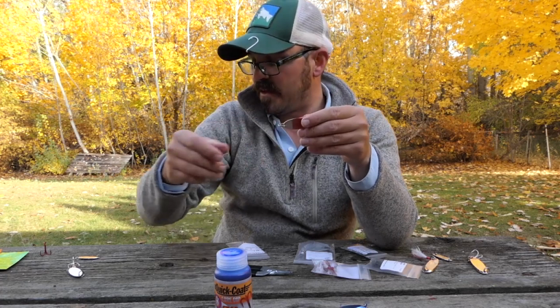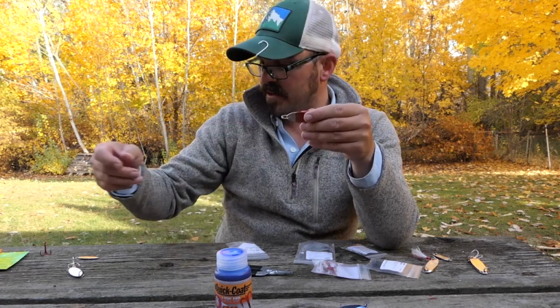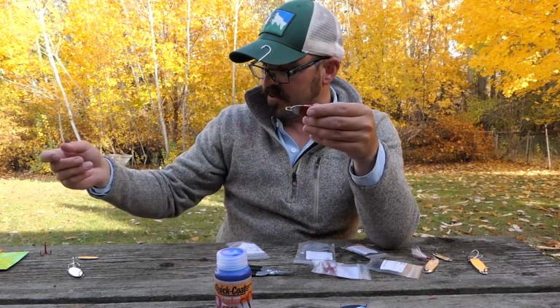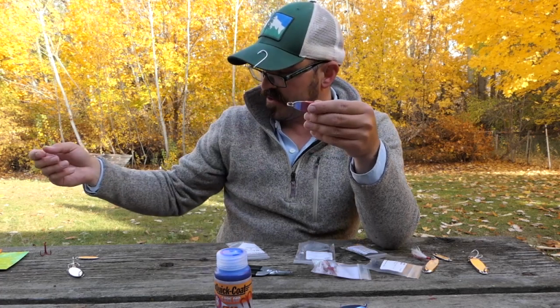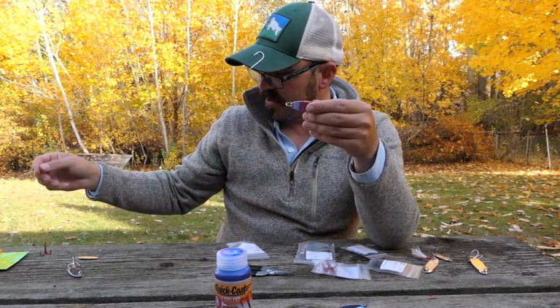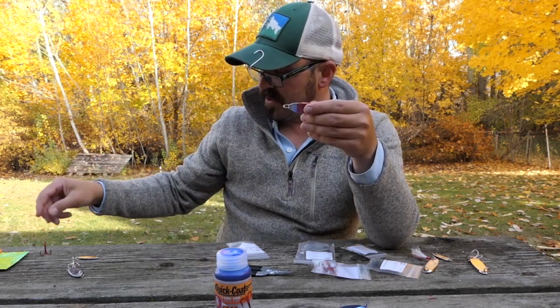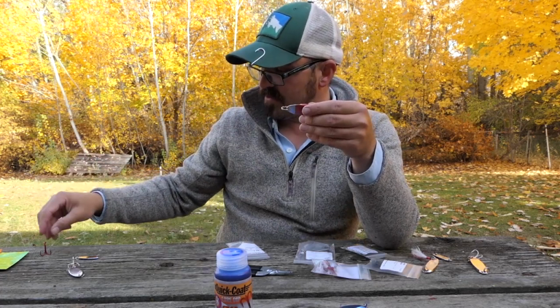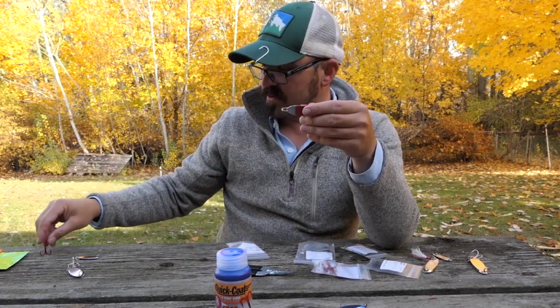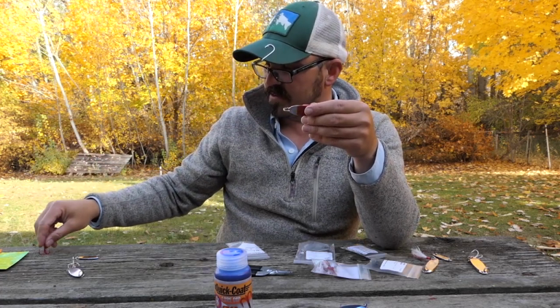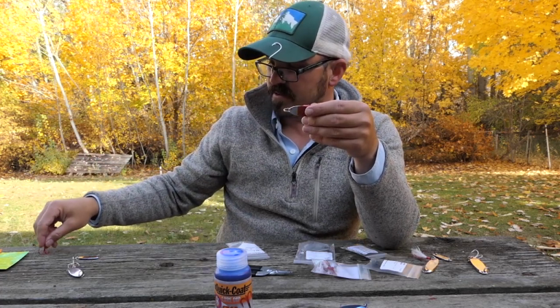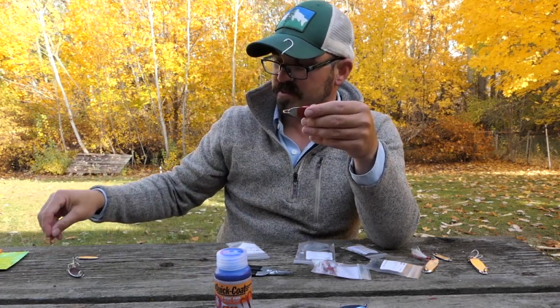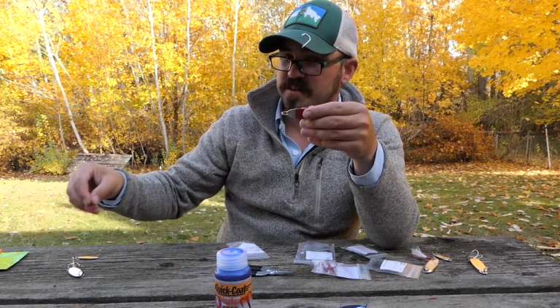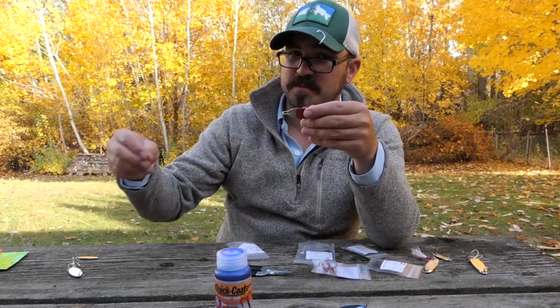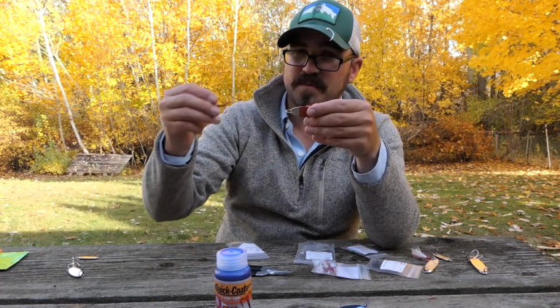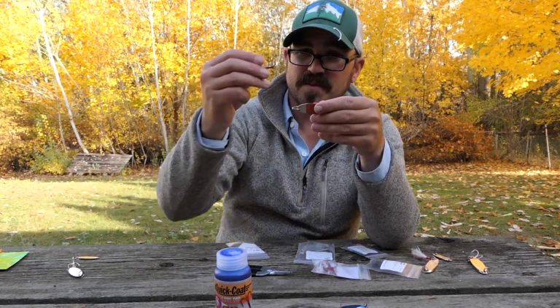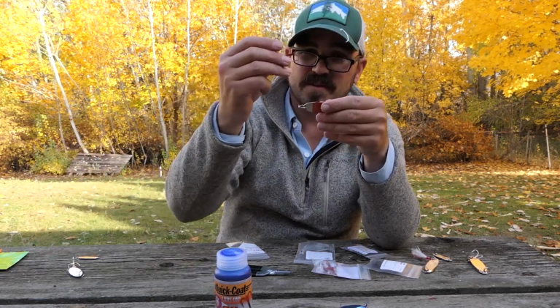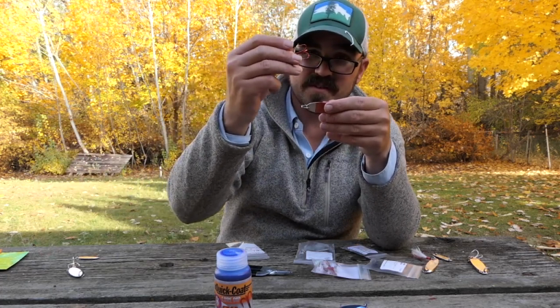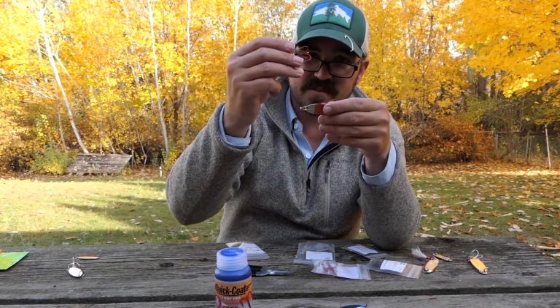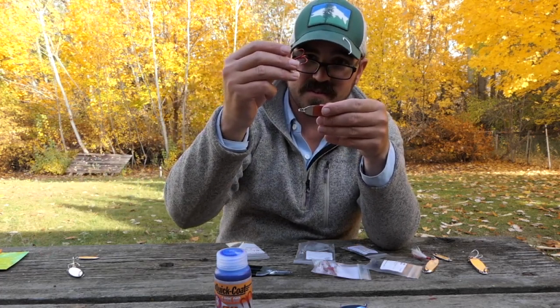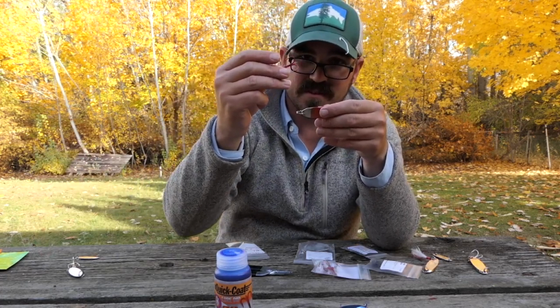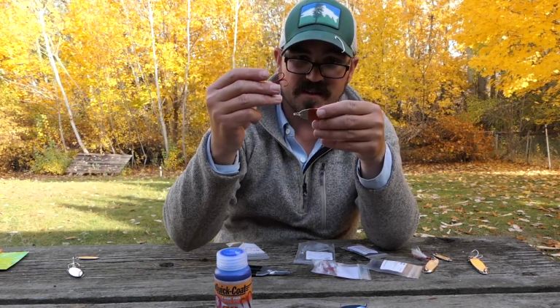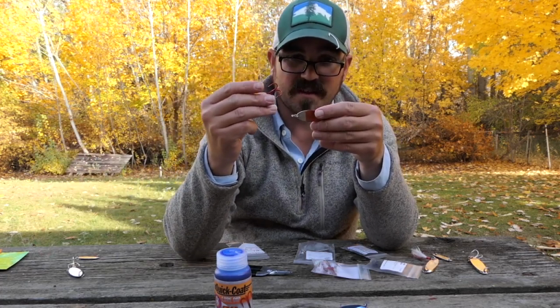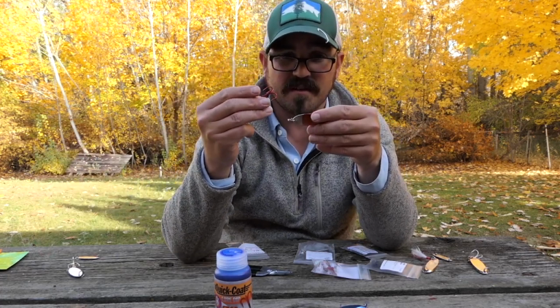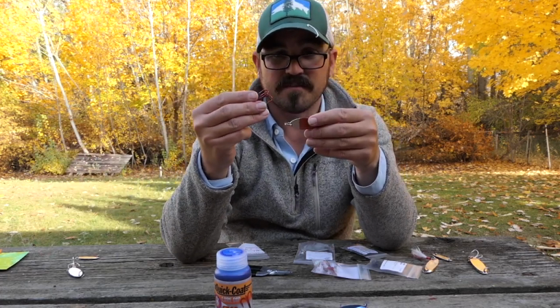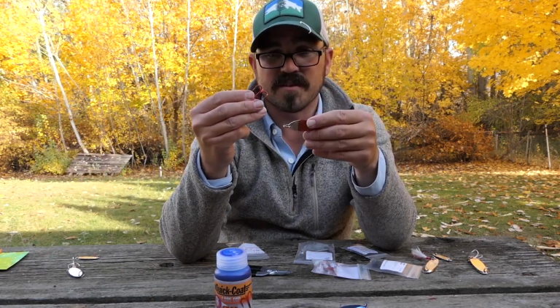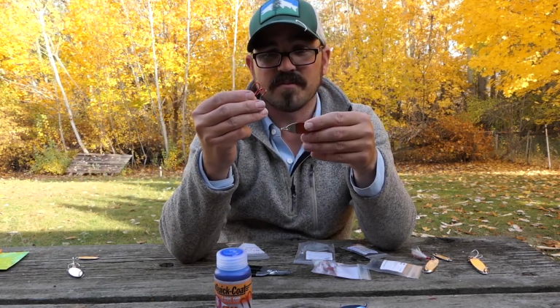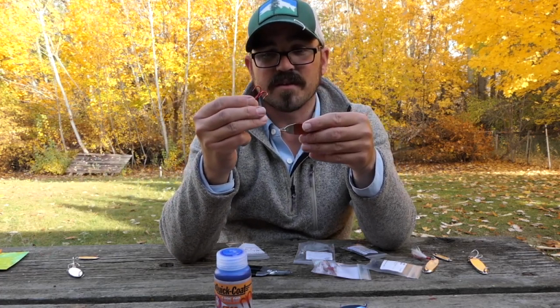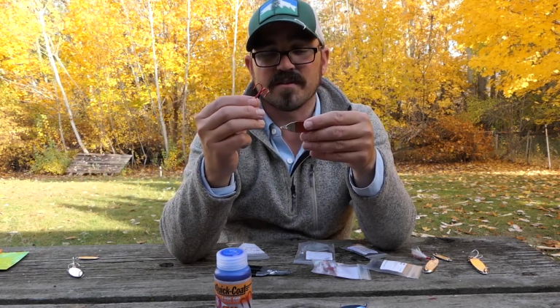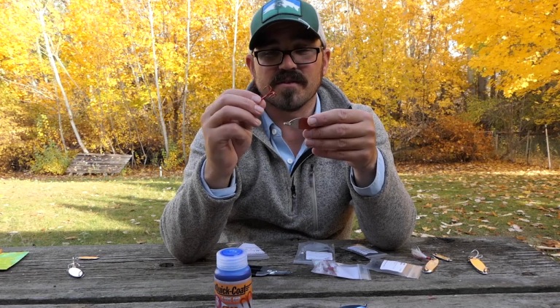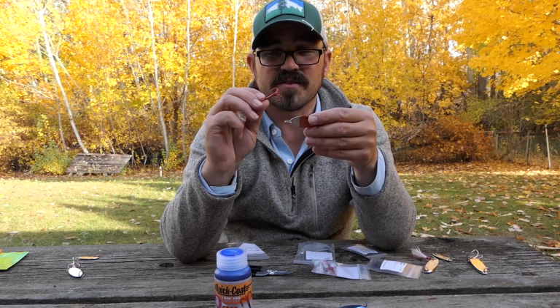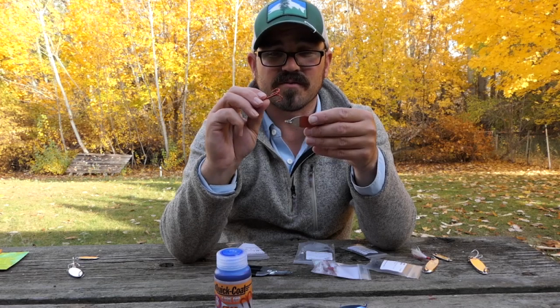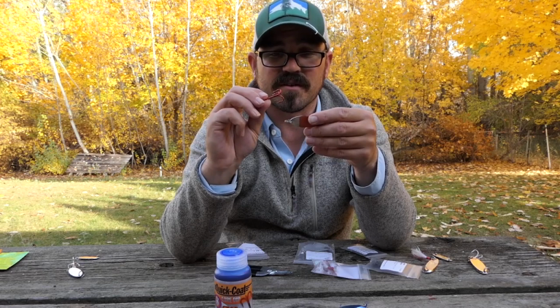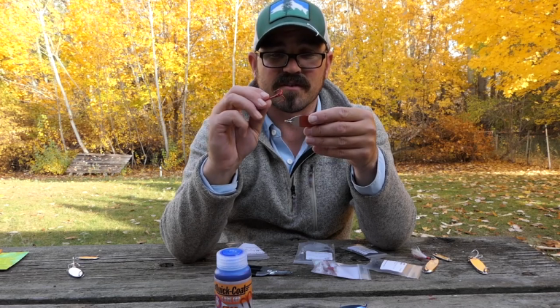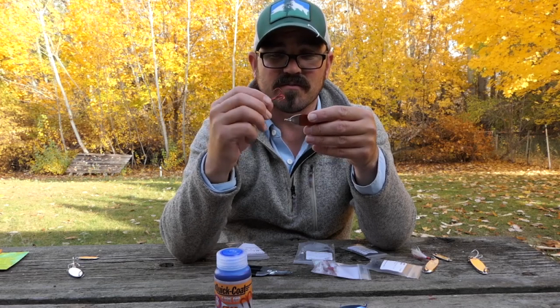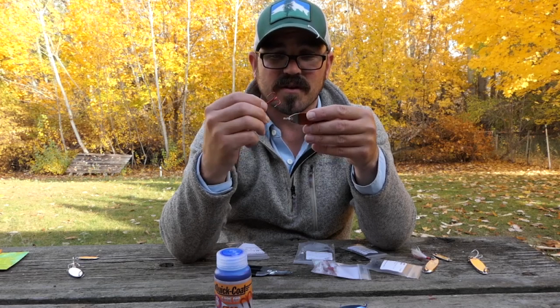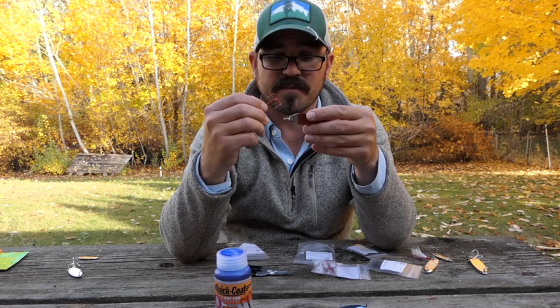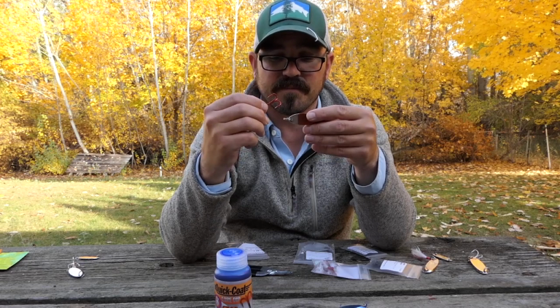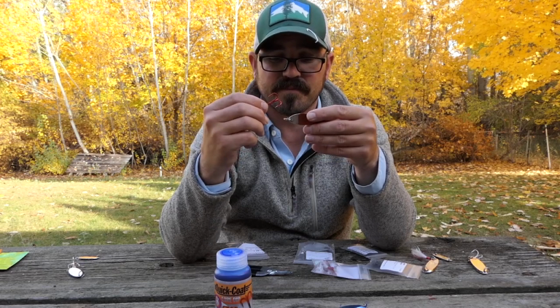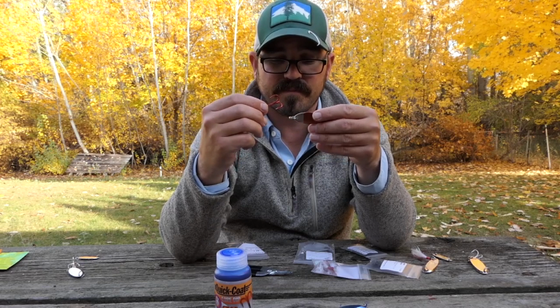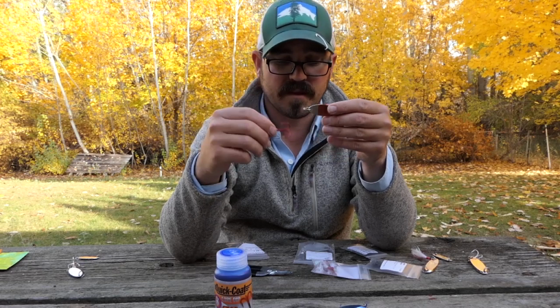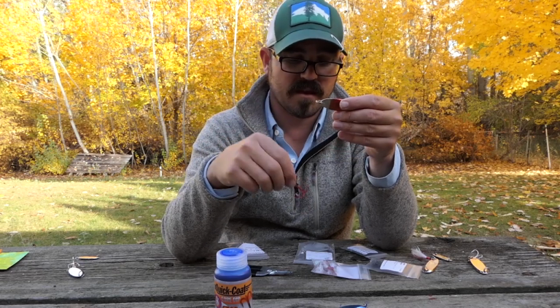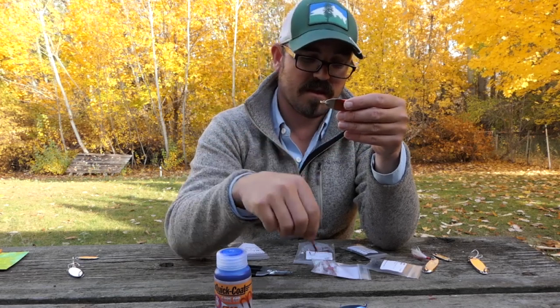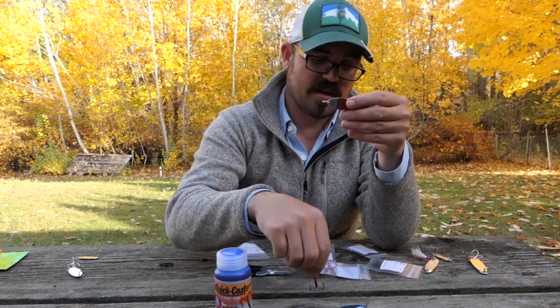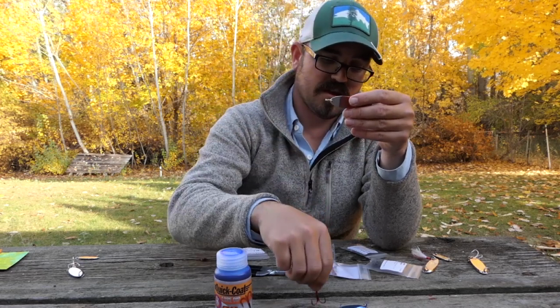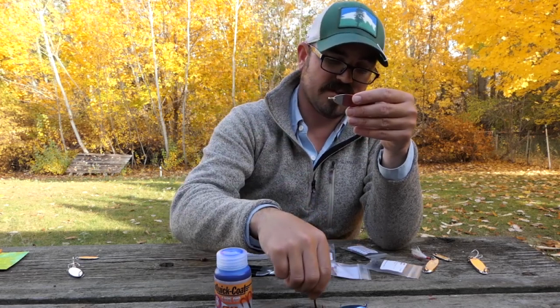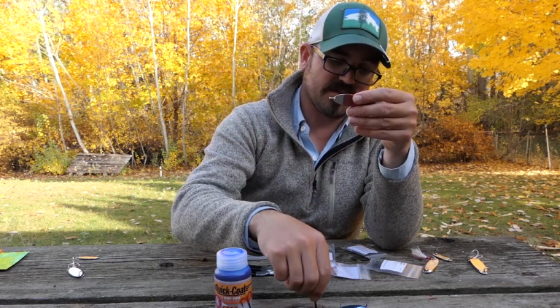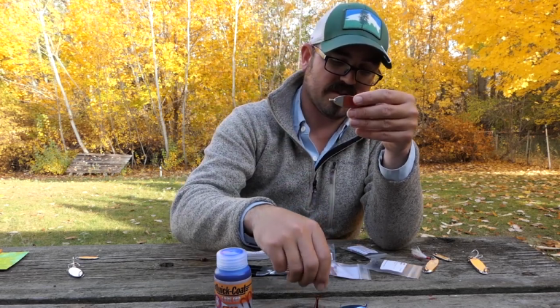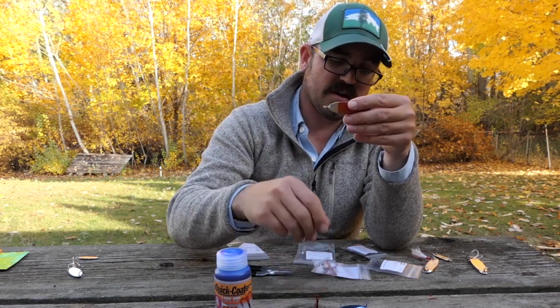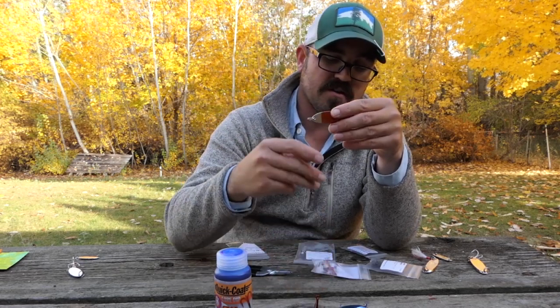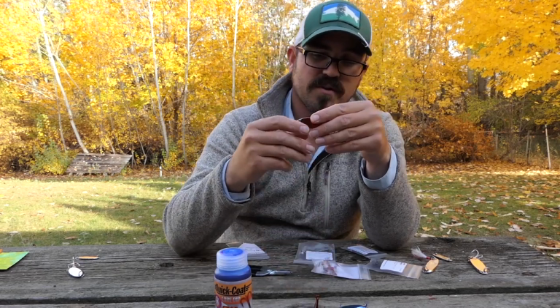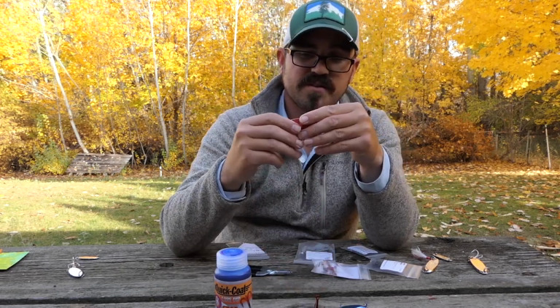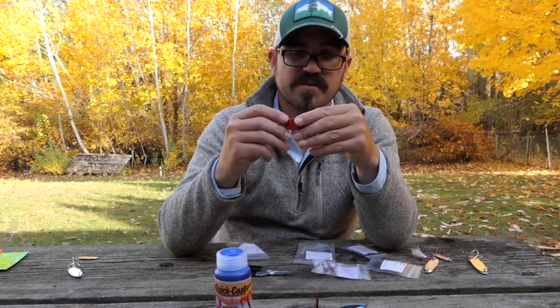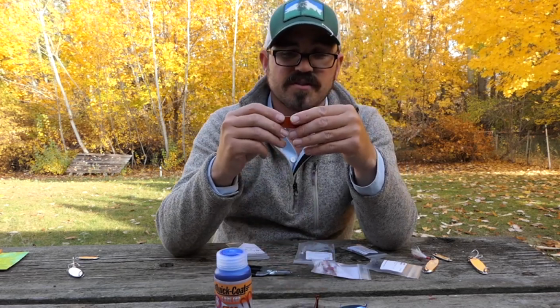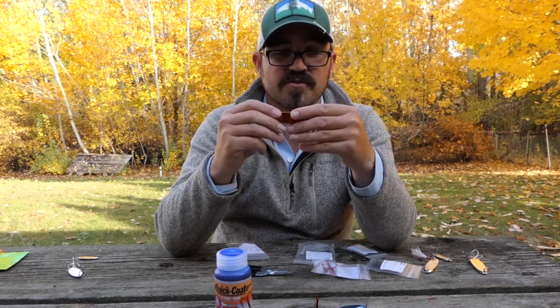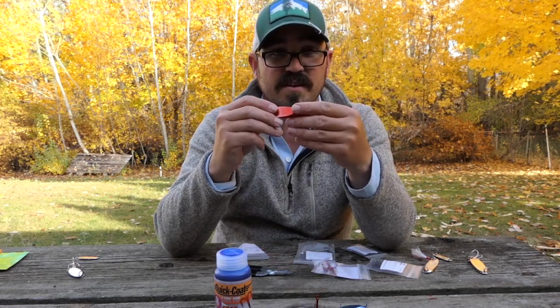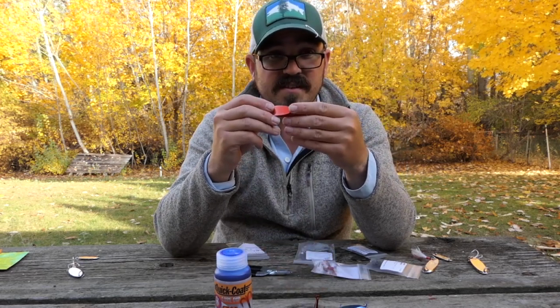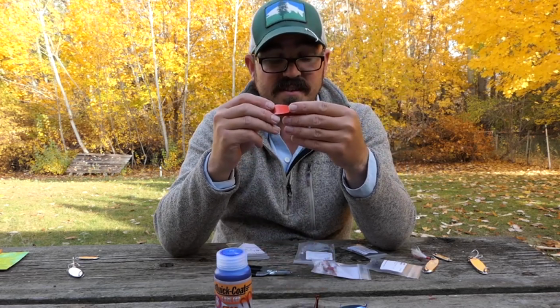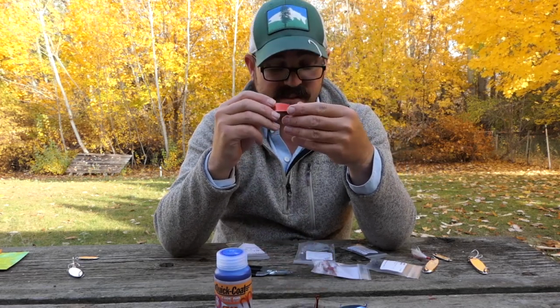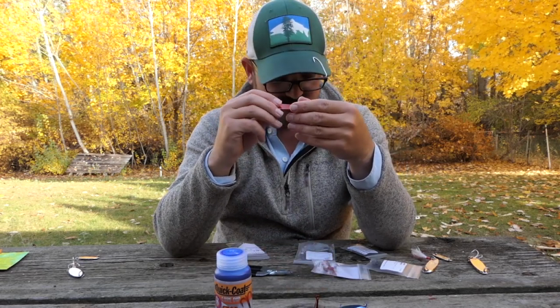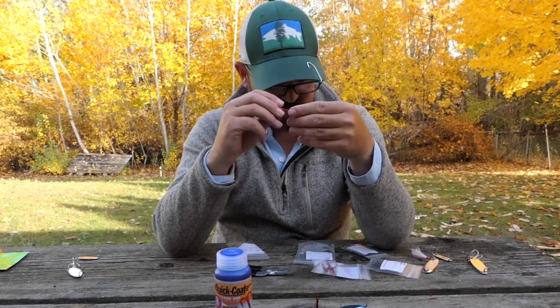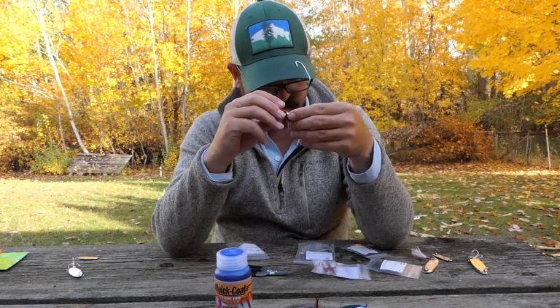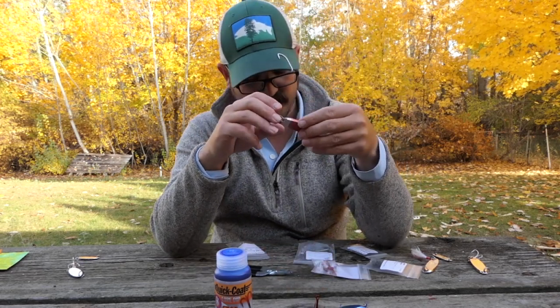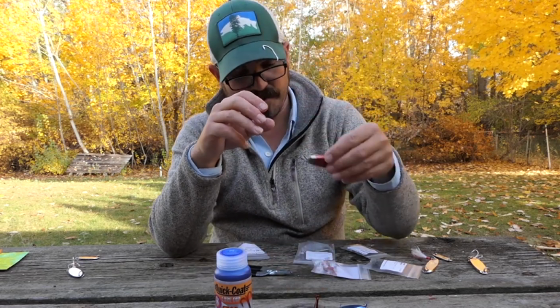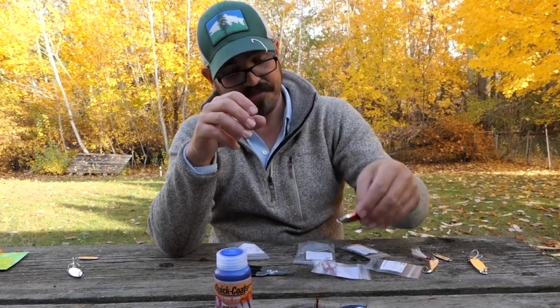You can even dip the hooks to make the hooks red as well. So there's a lot of ways you can dress these things up.